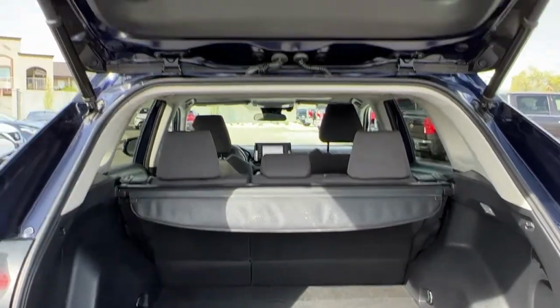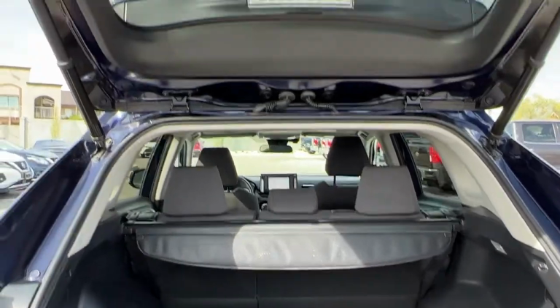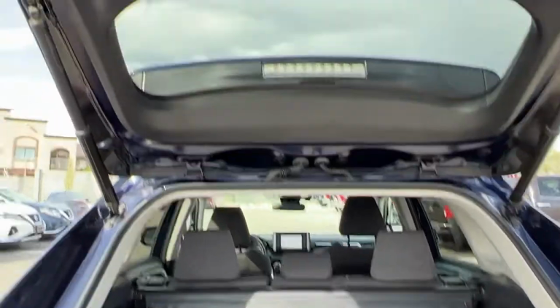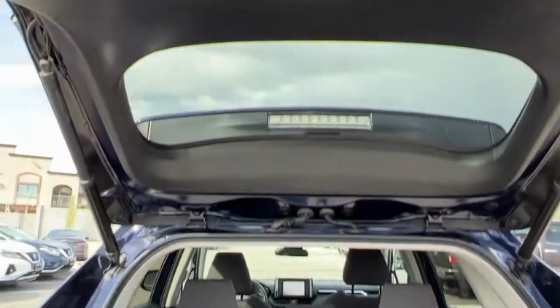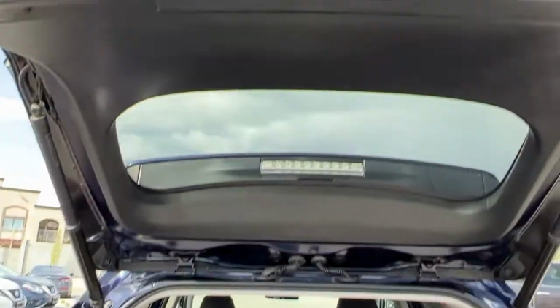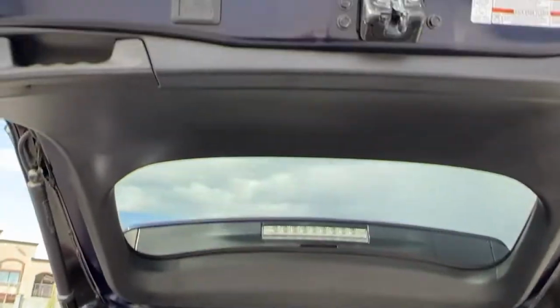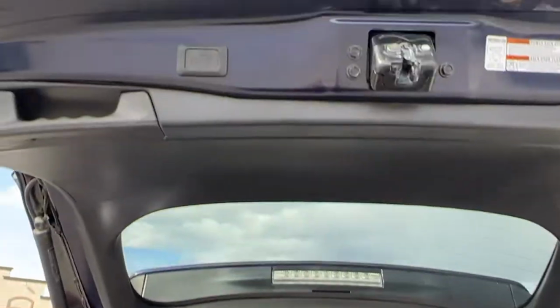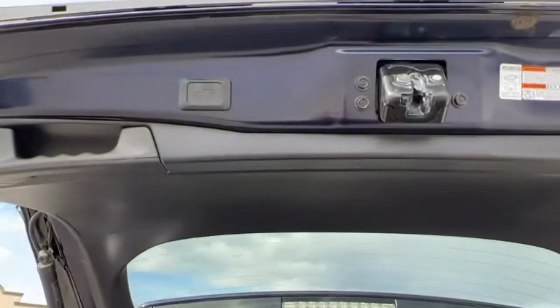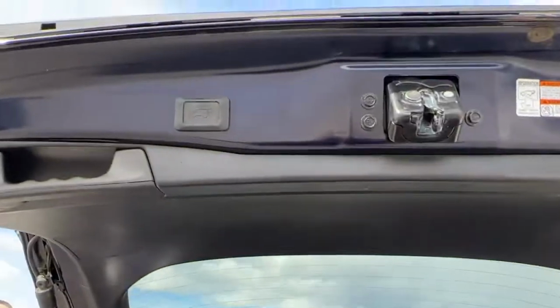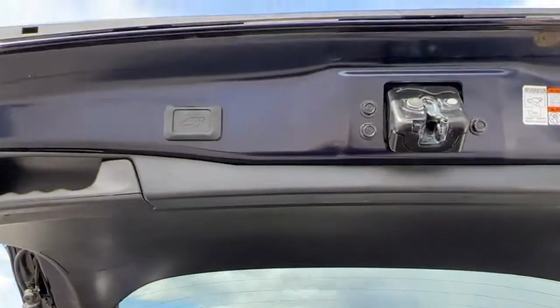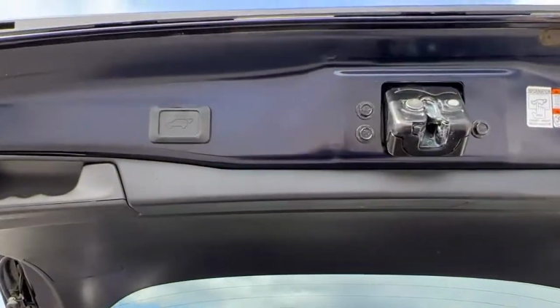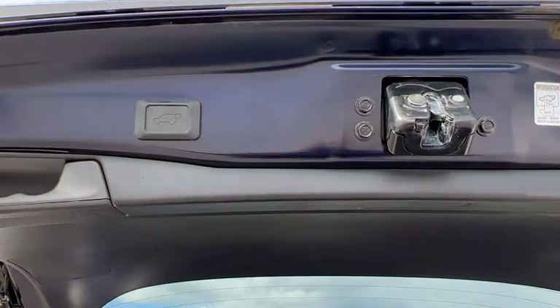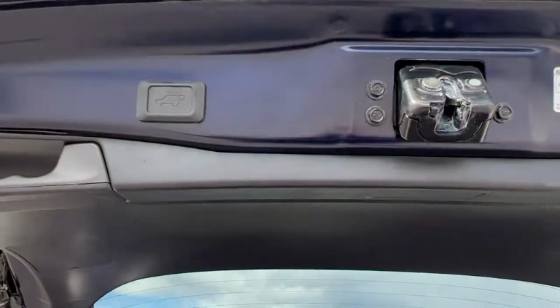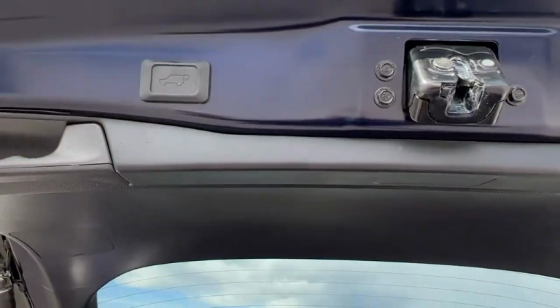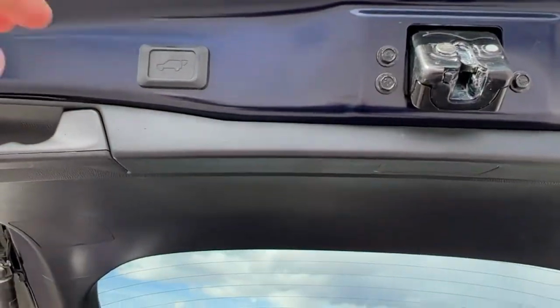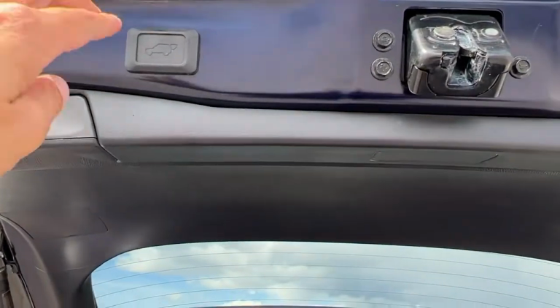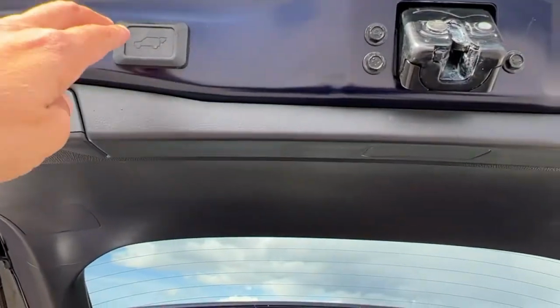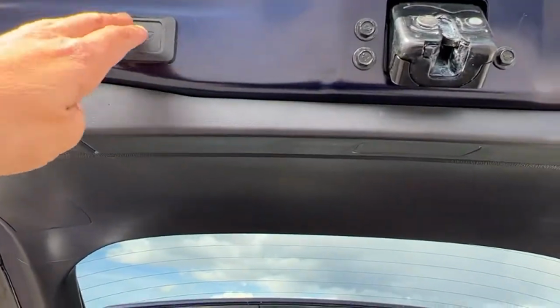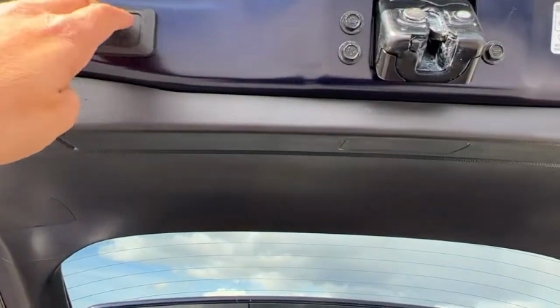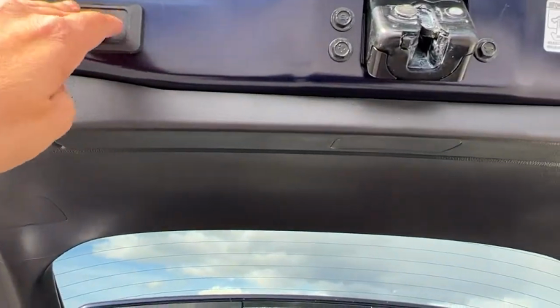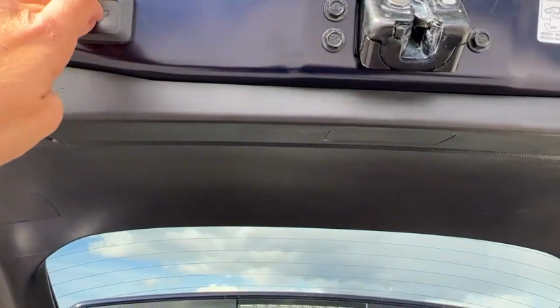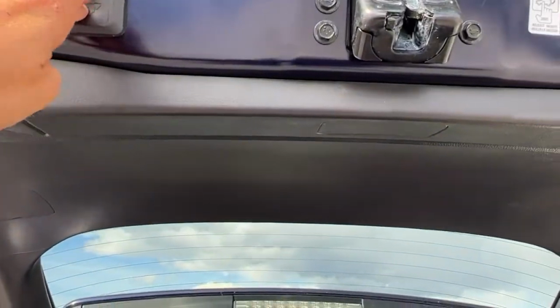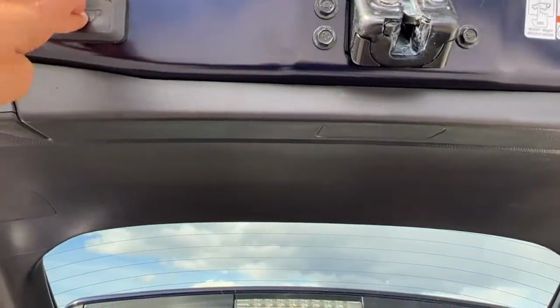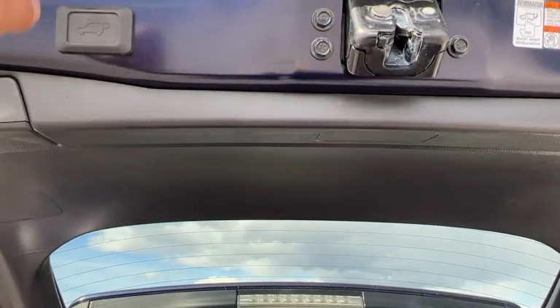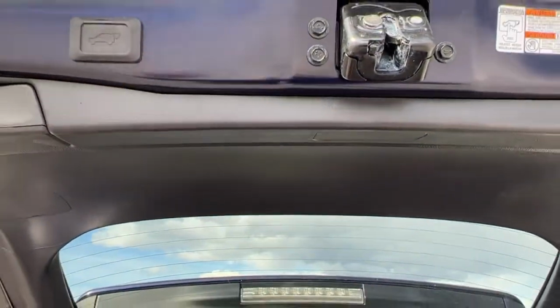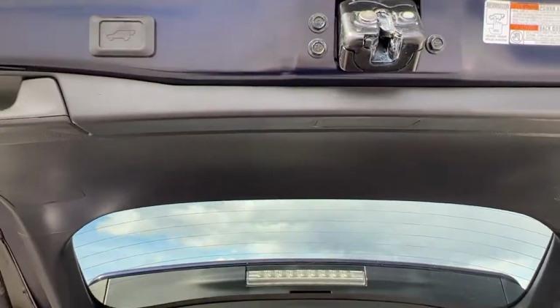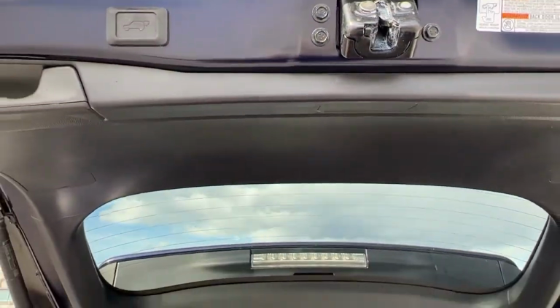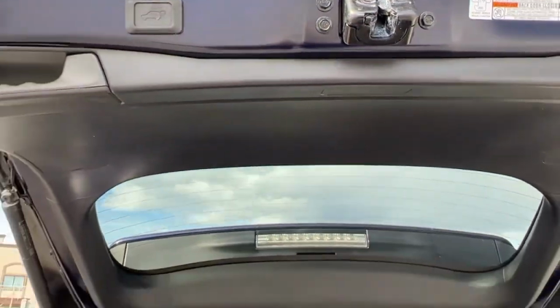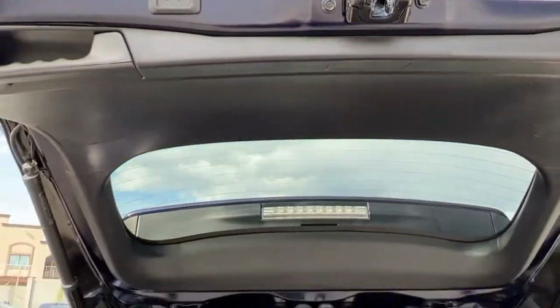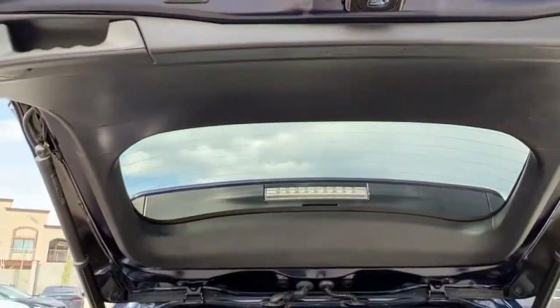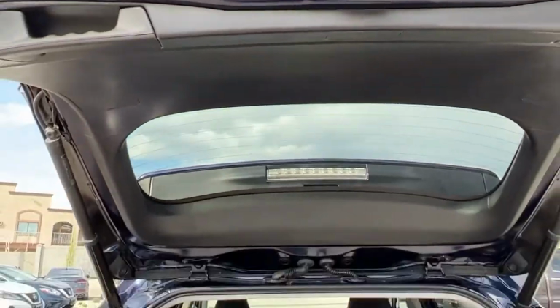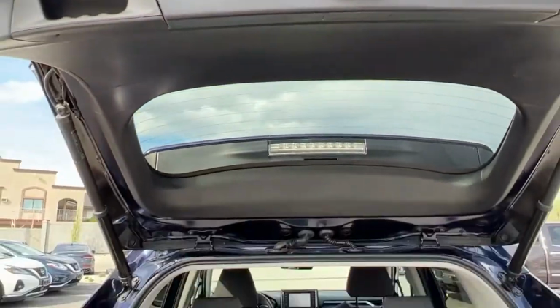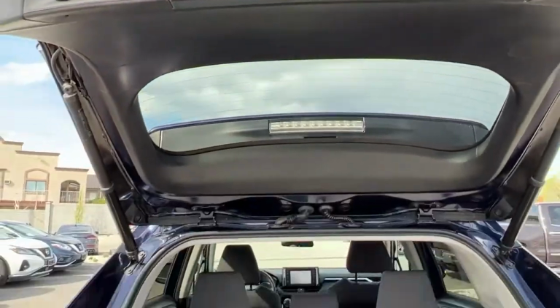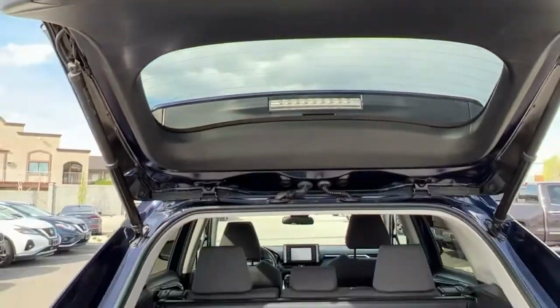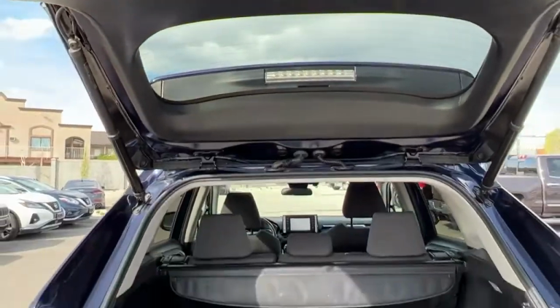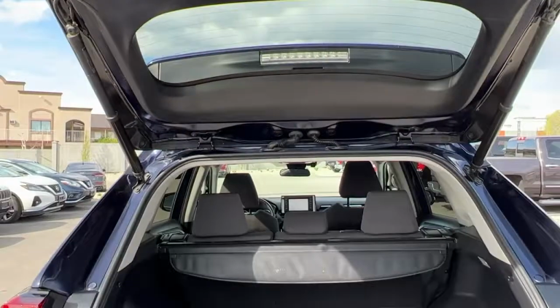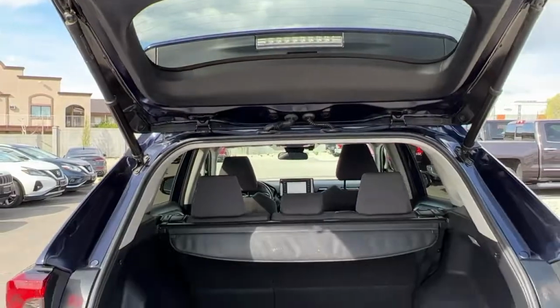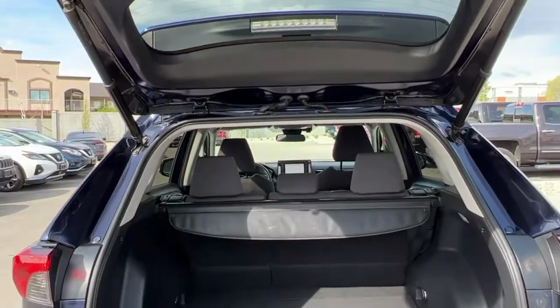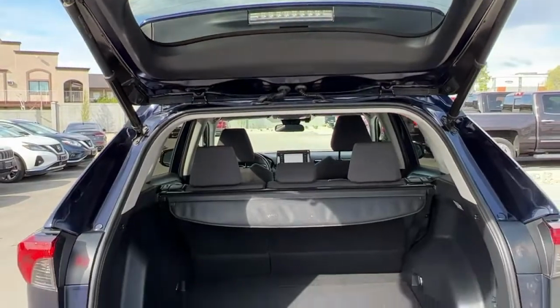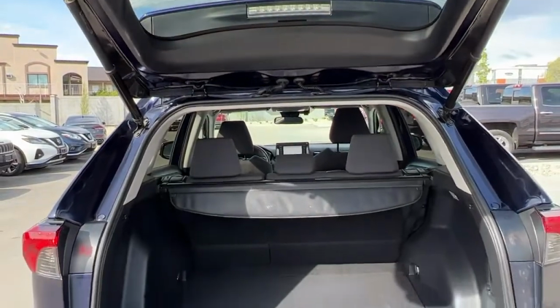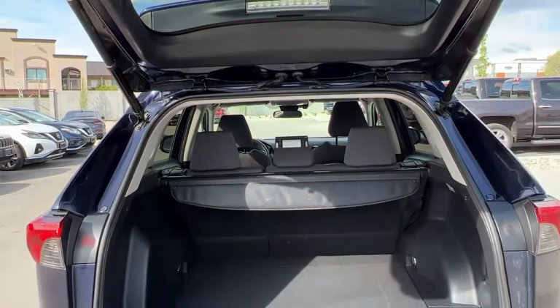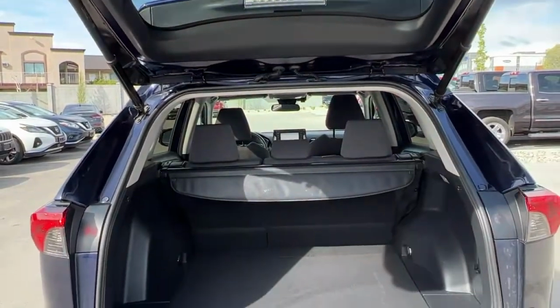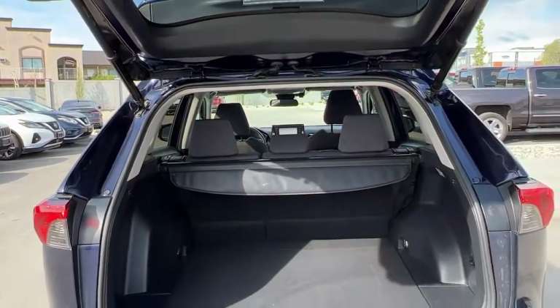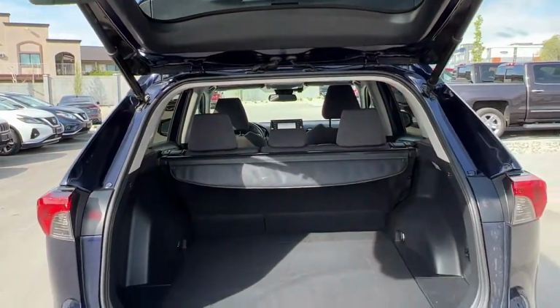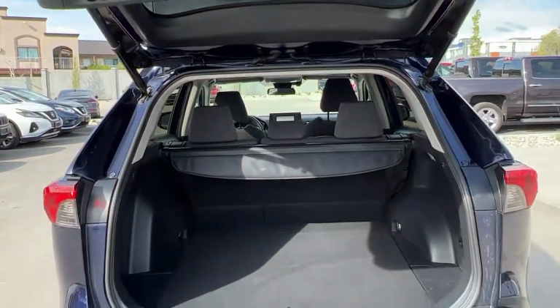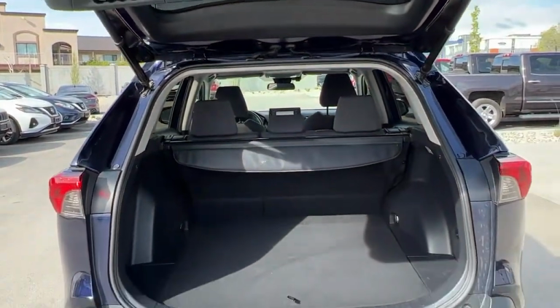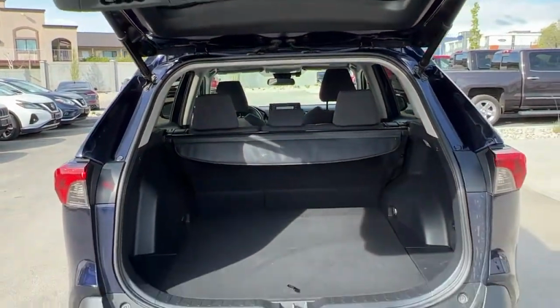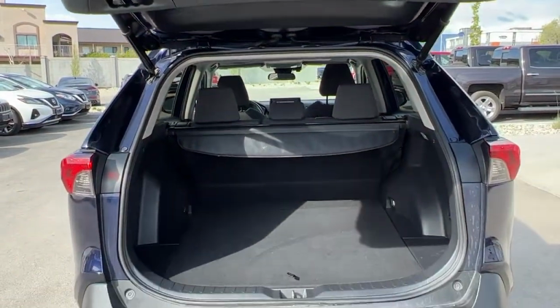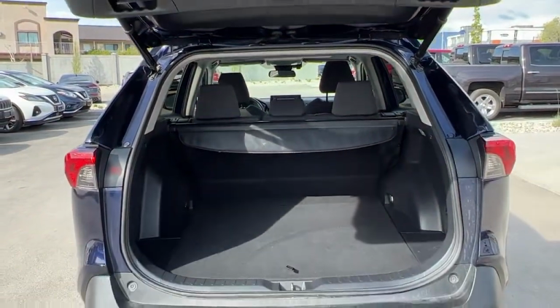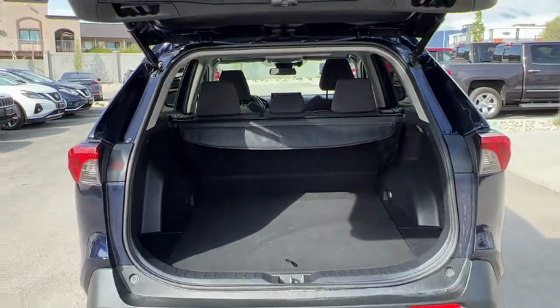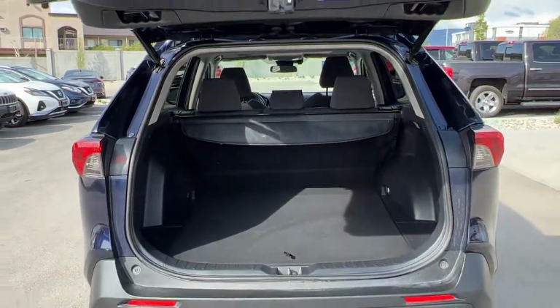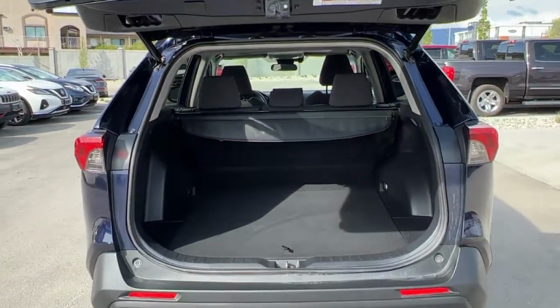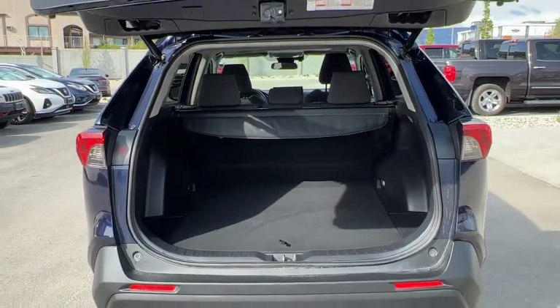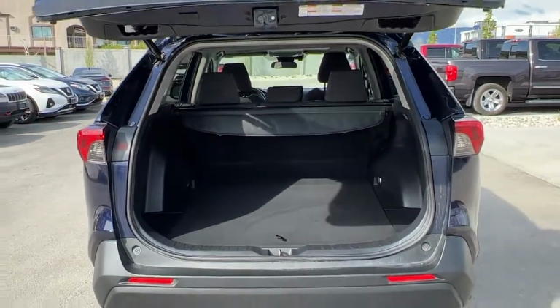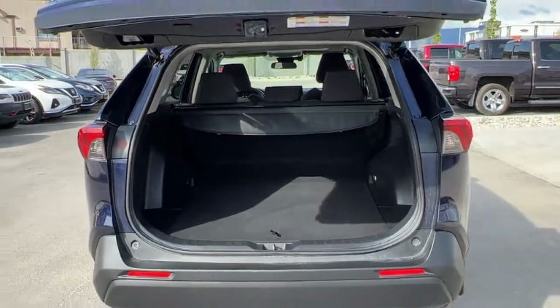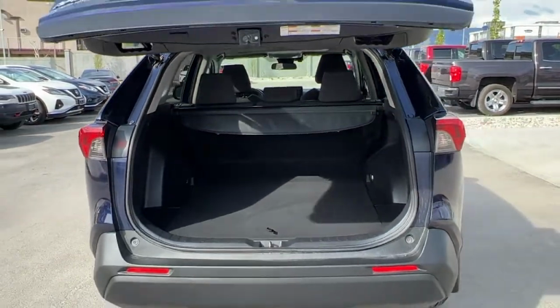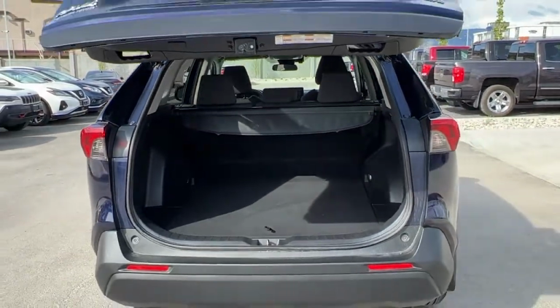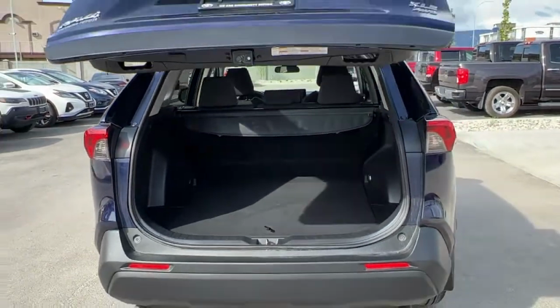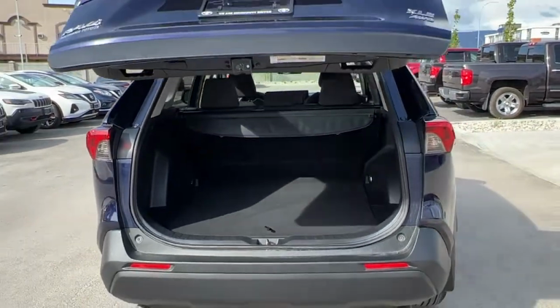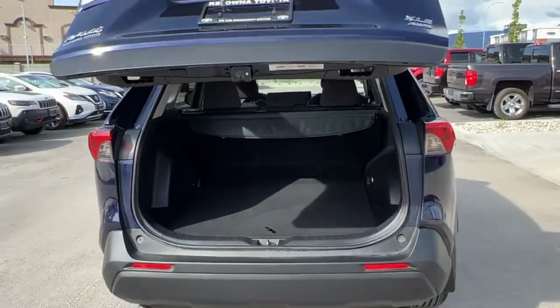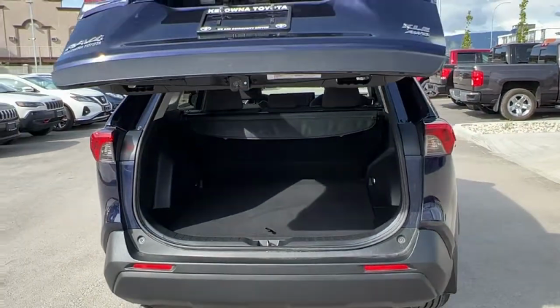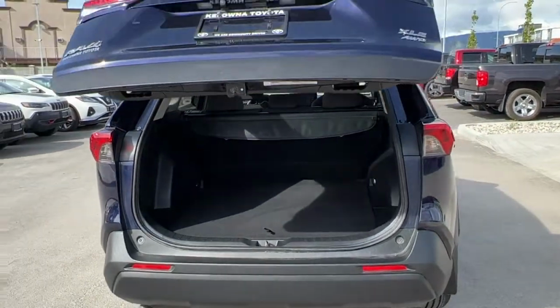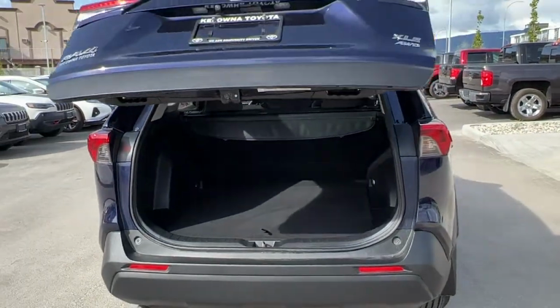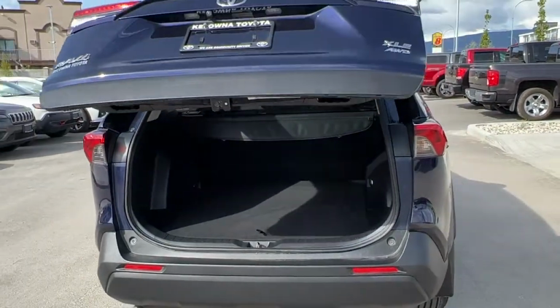To close up your power liftgate, you just want to hit that button and then you can turn around and walk away, totally assured that it's closed.